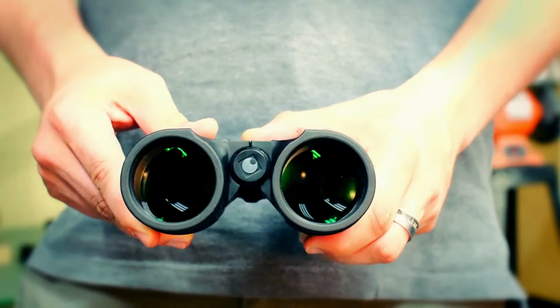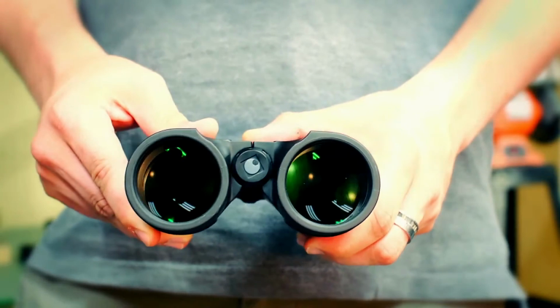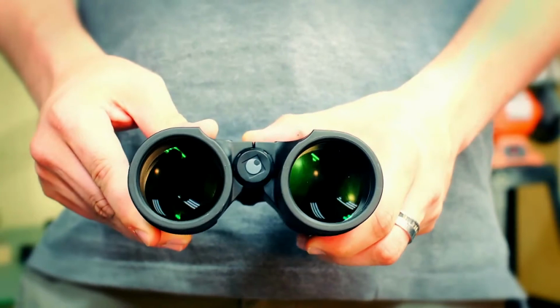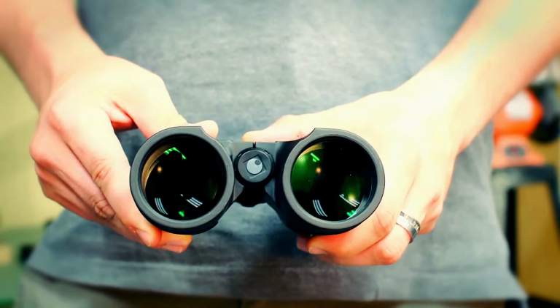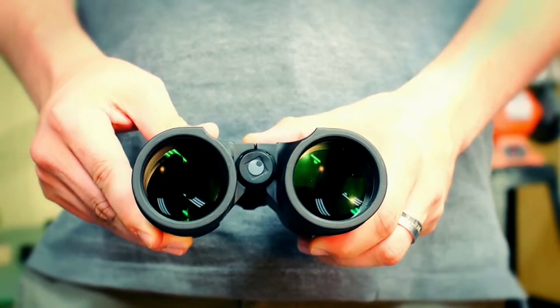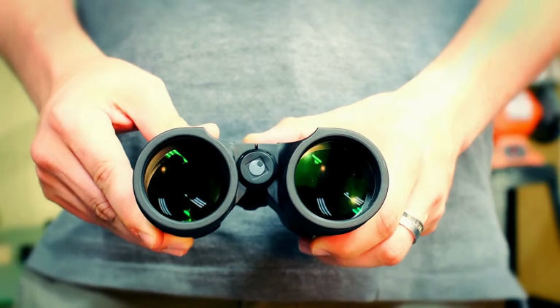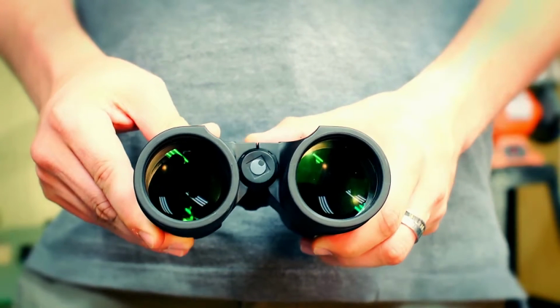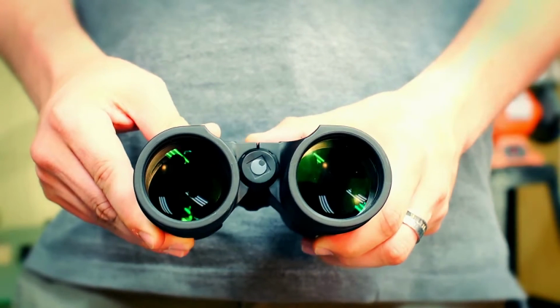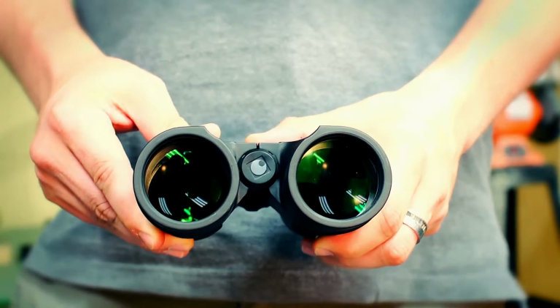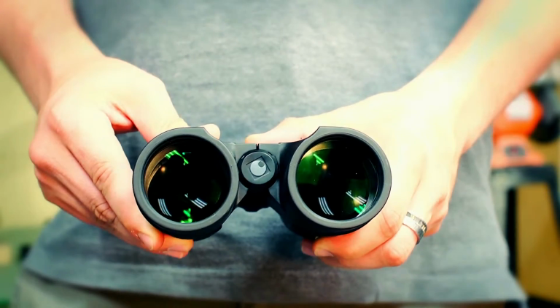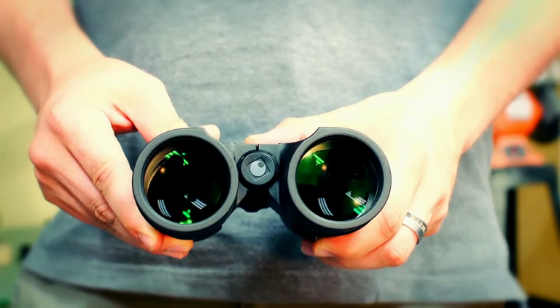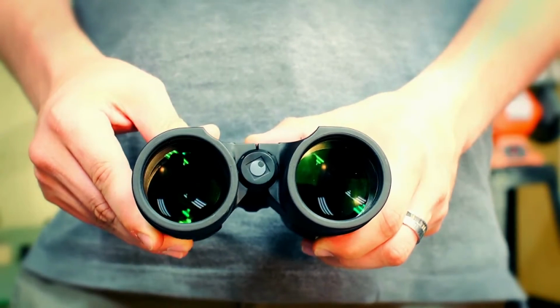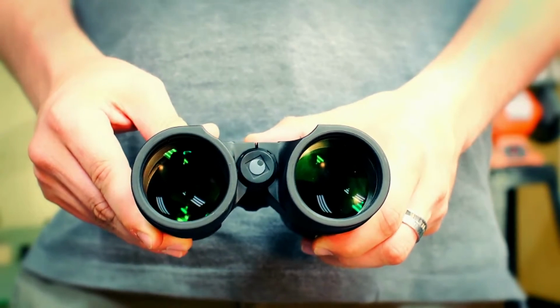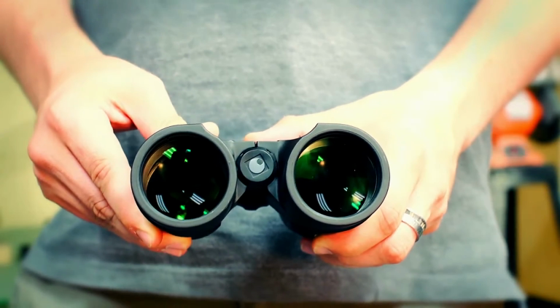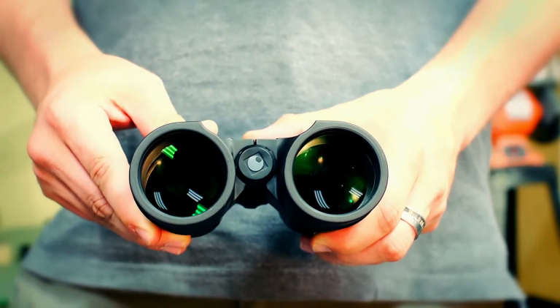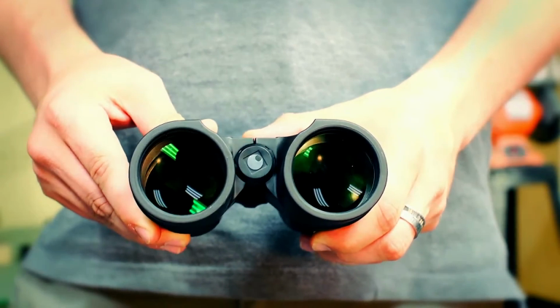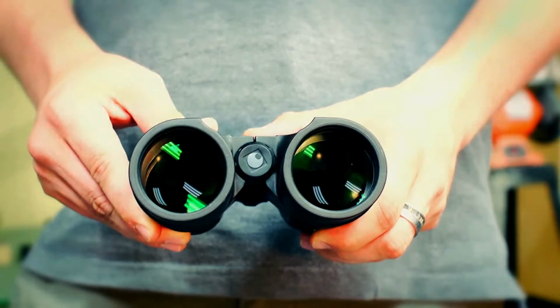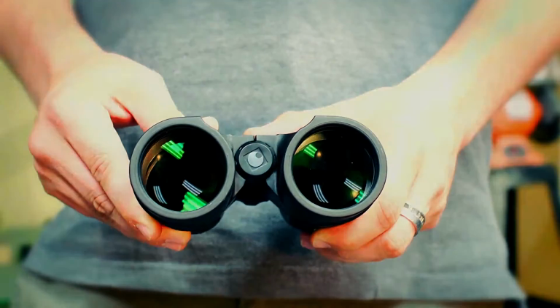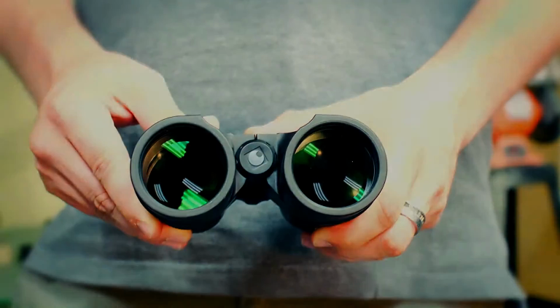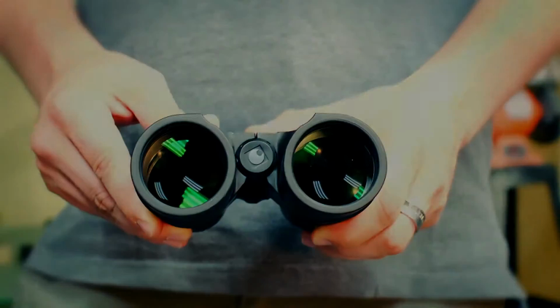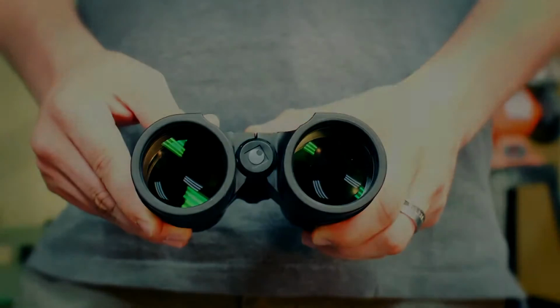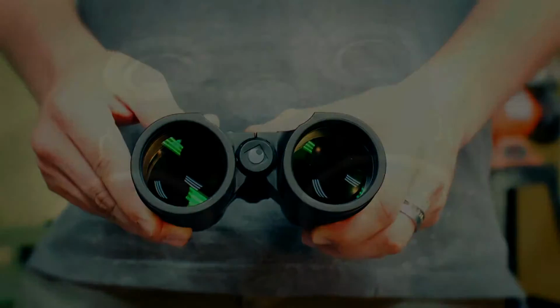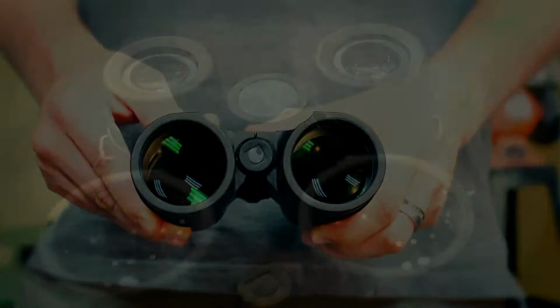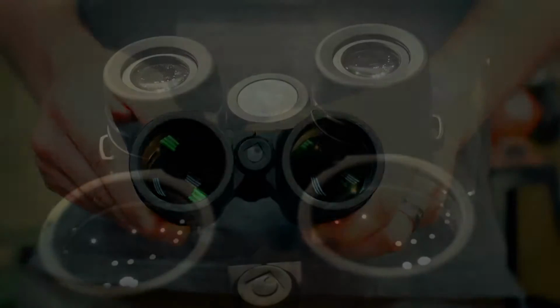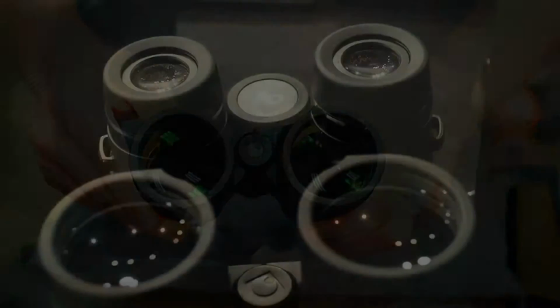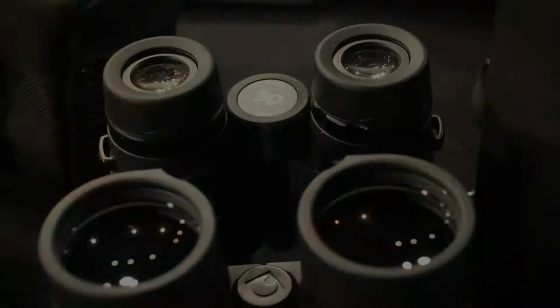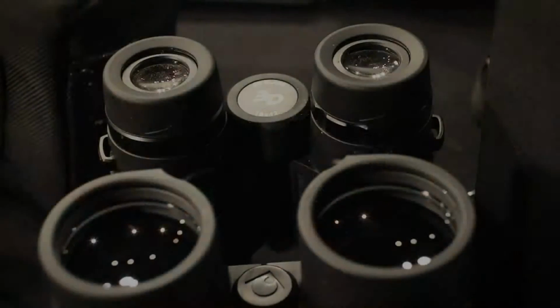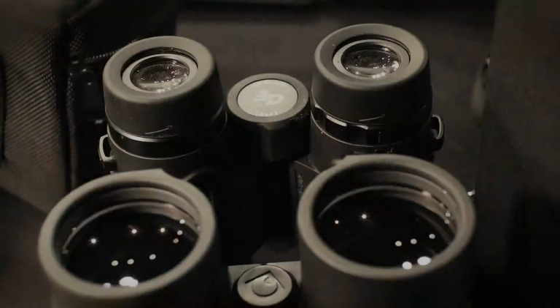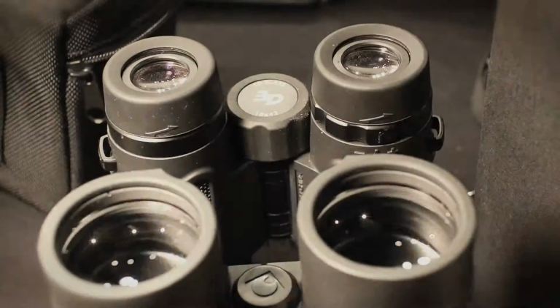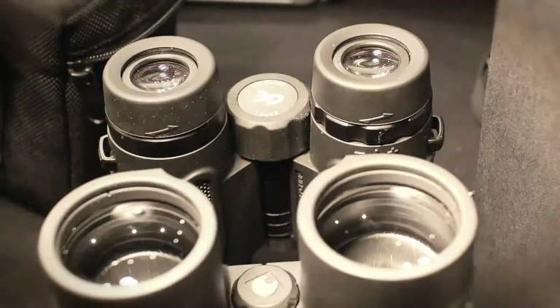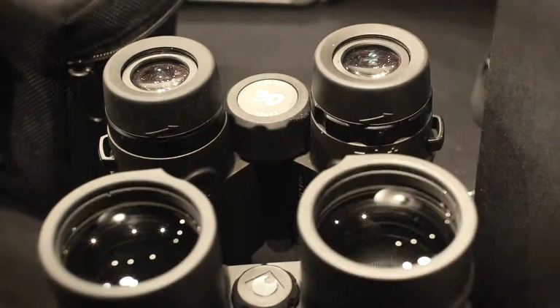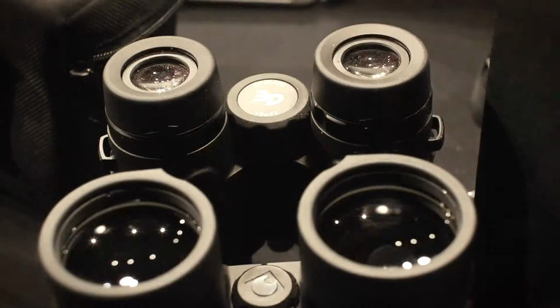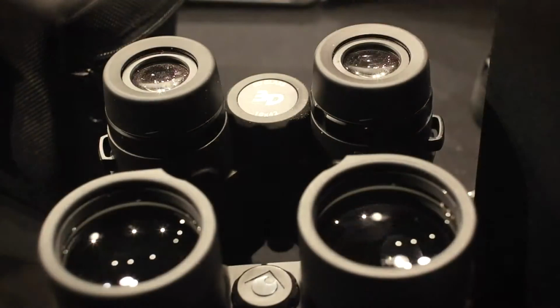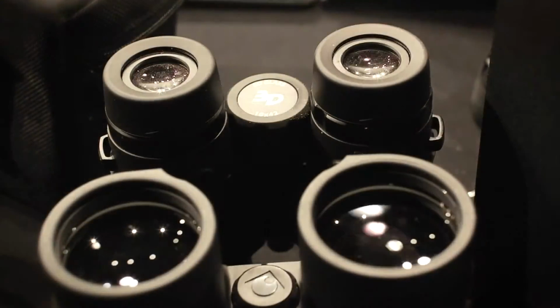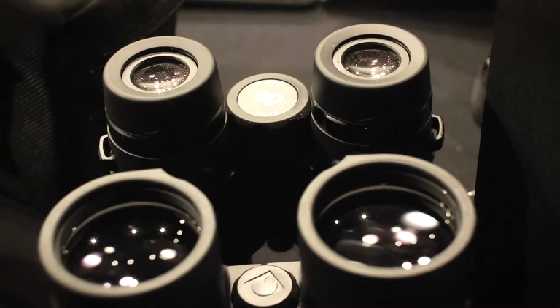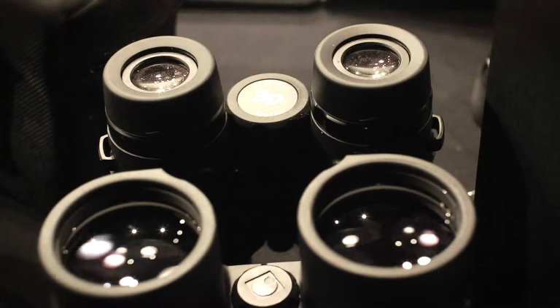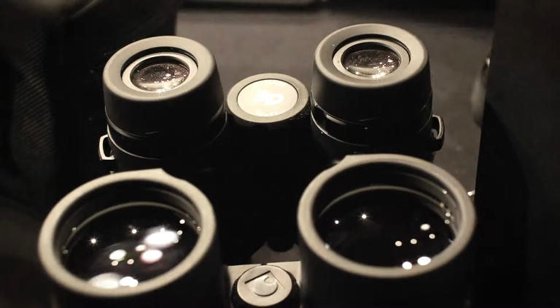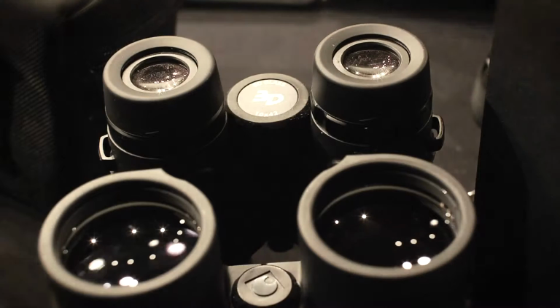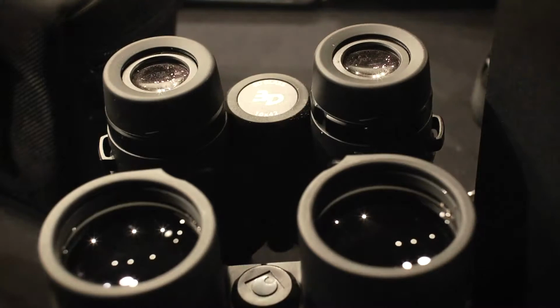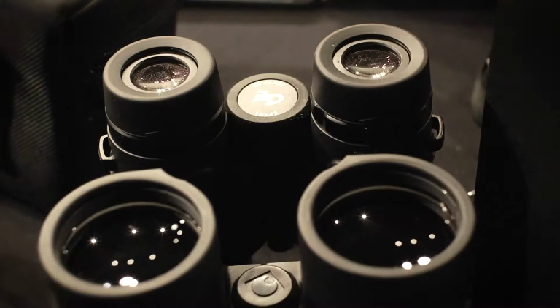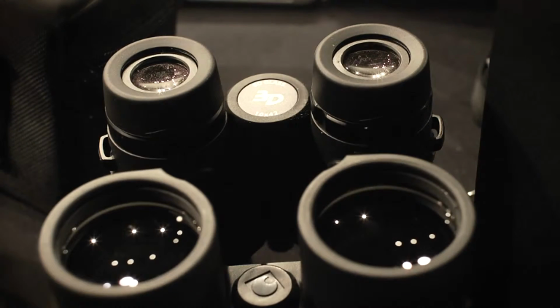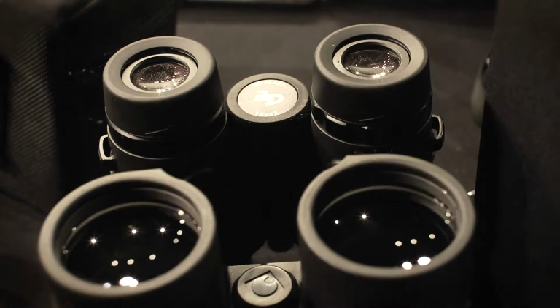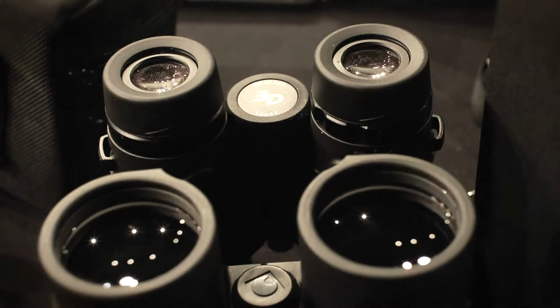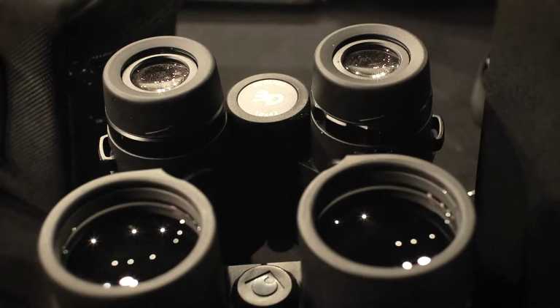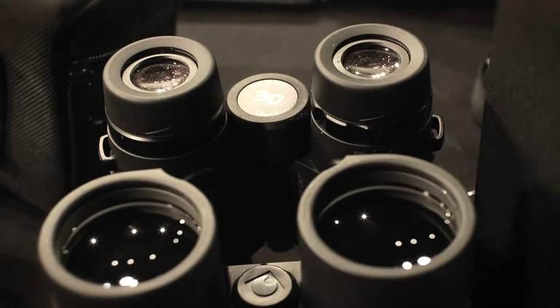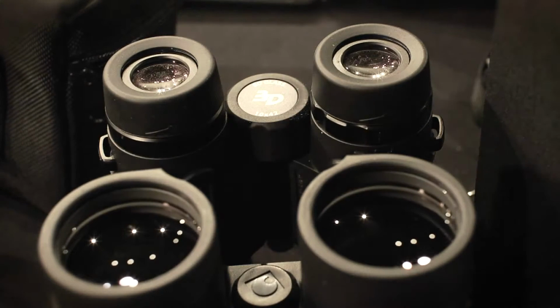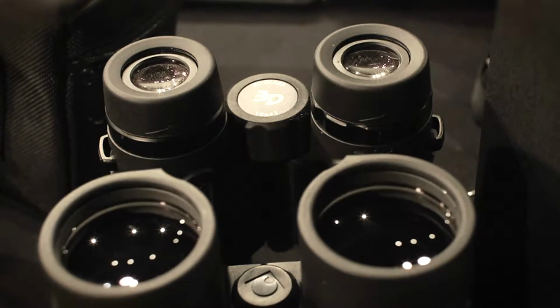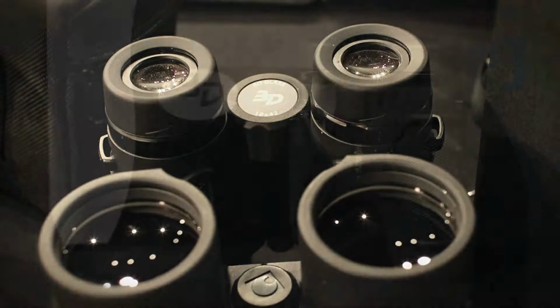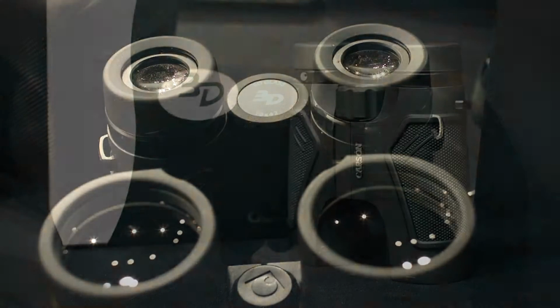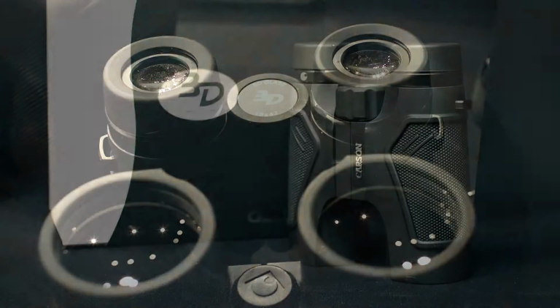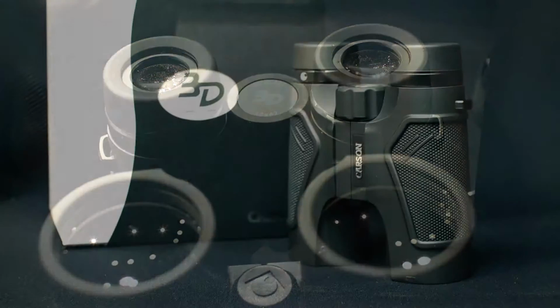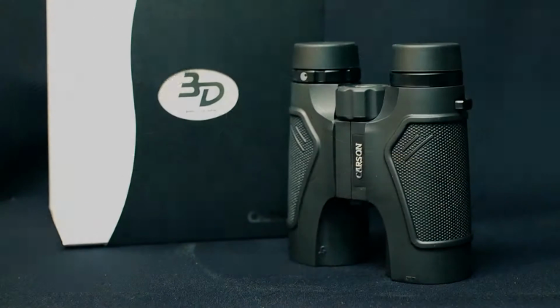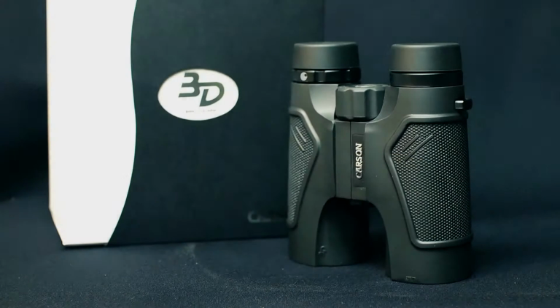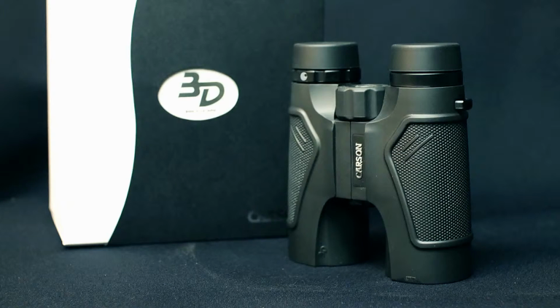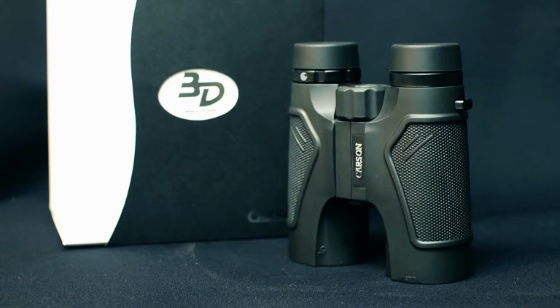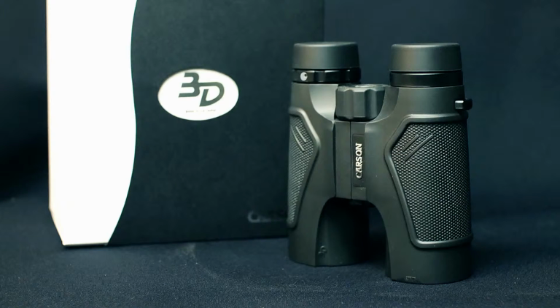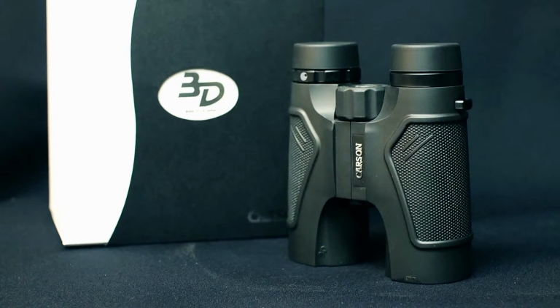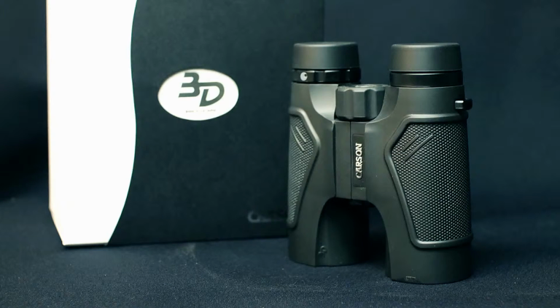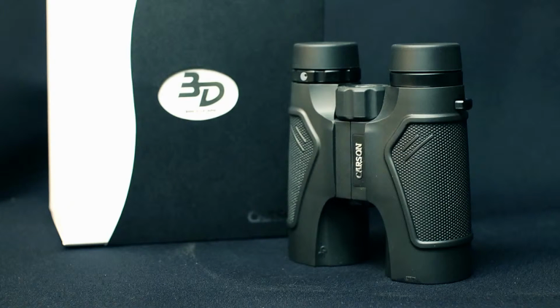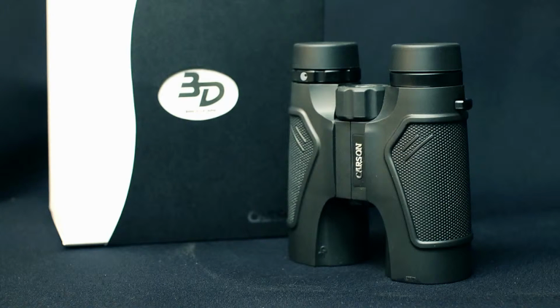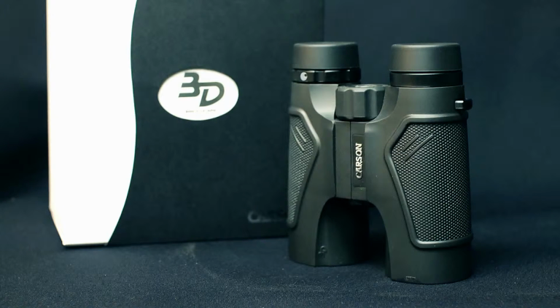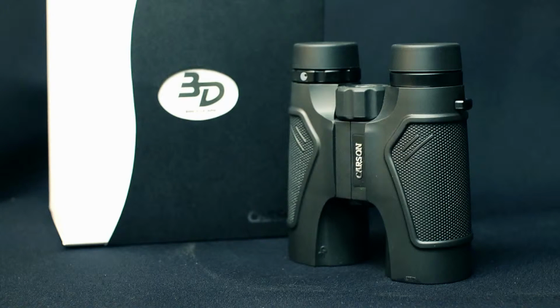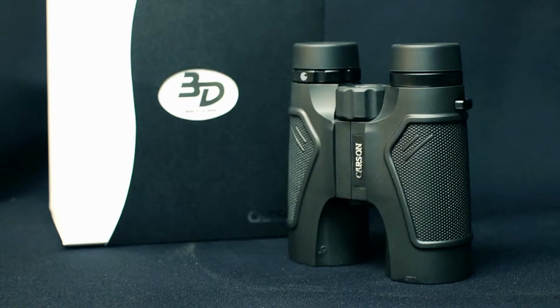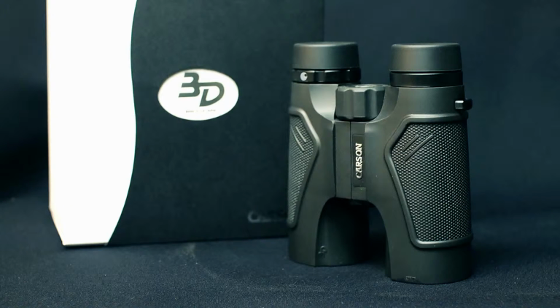In addition, these binoculars are fully multi-coated and the prisms are phase corrected, resulting in a clearer, brighter image.